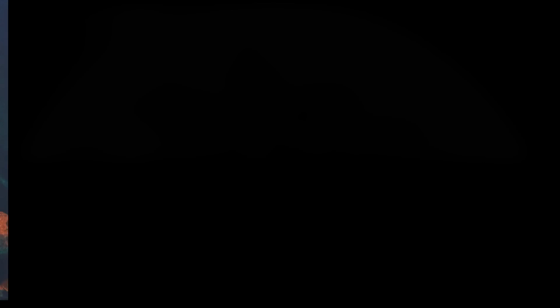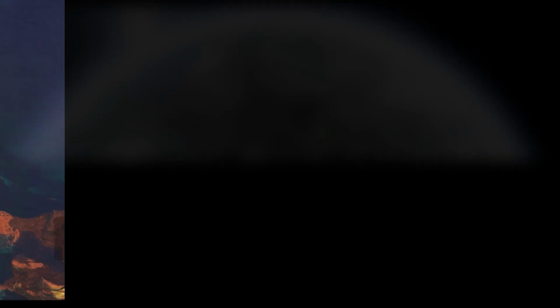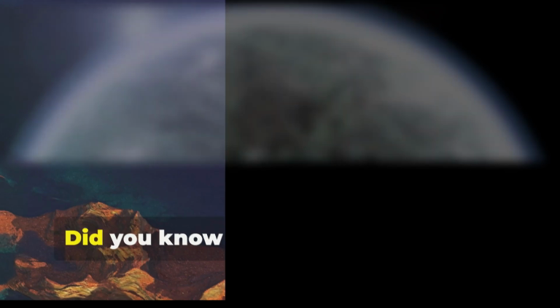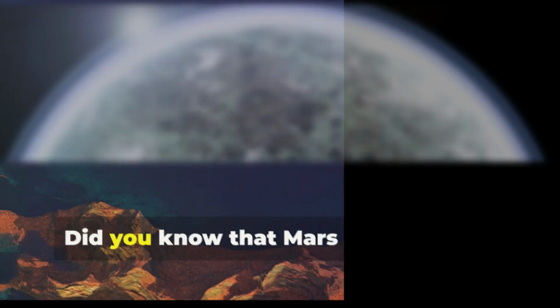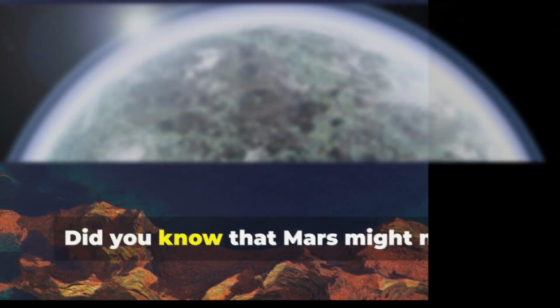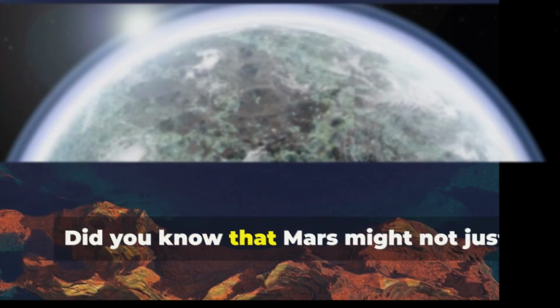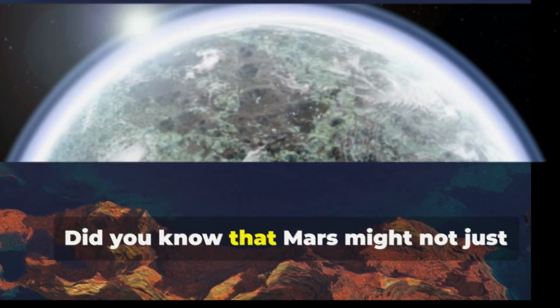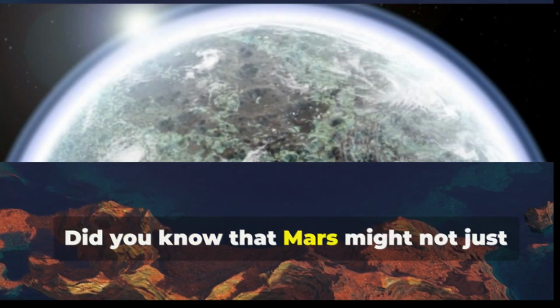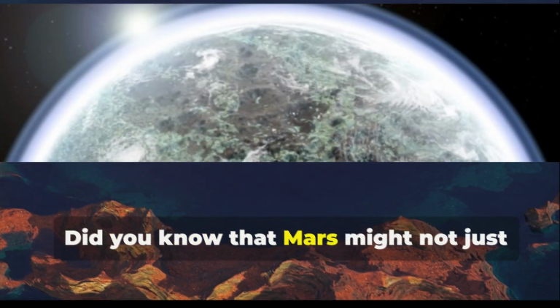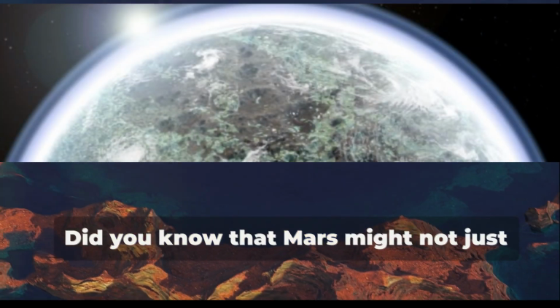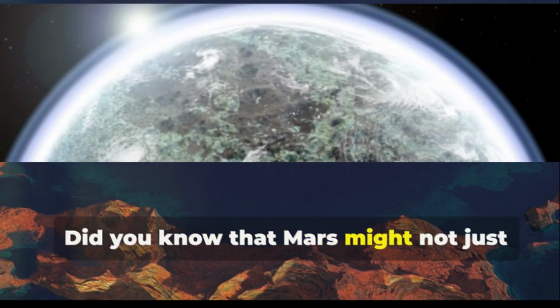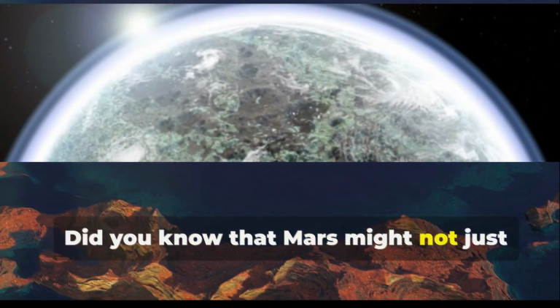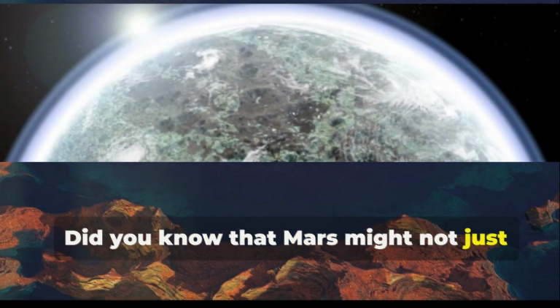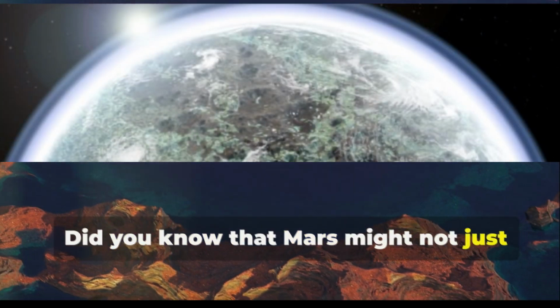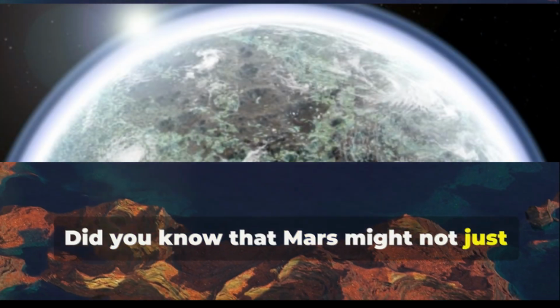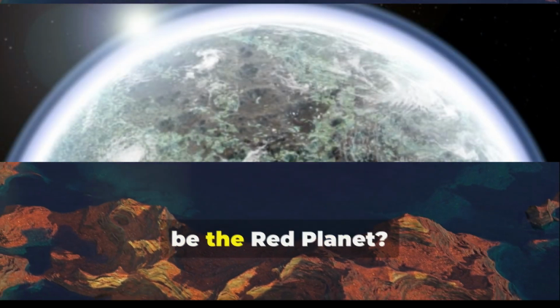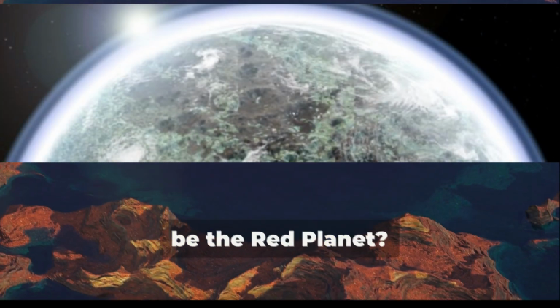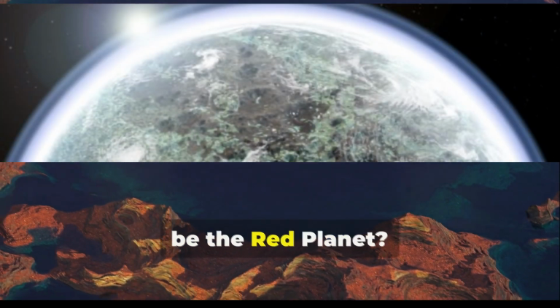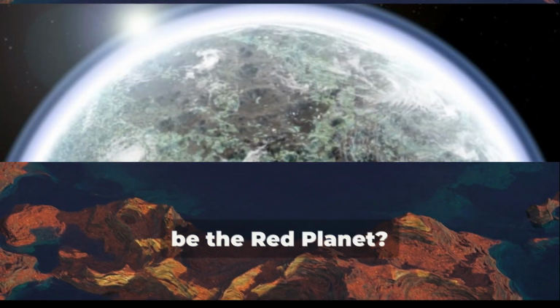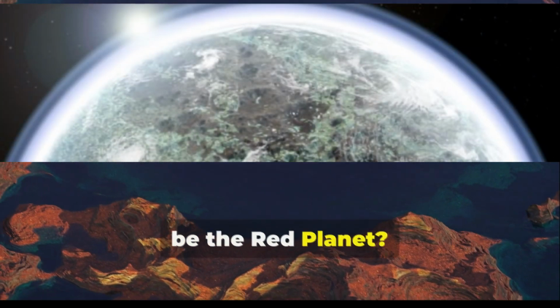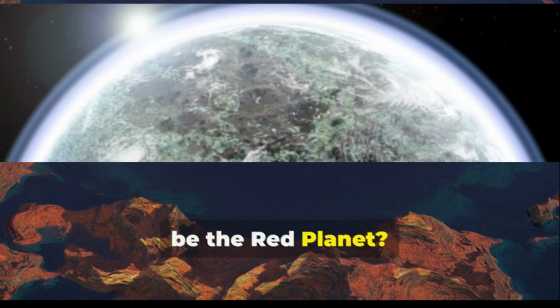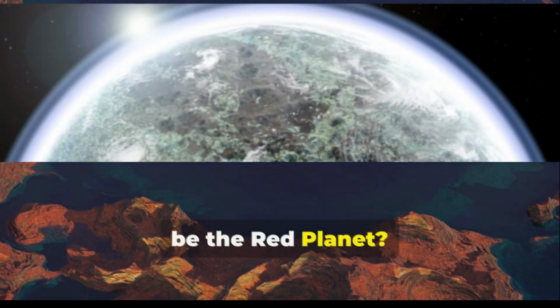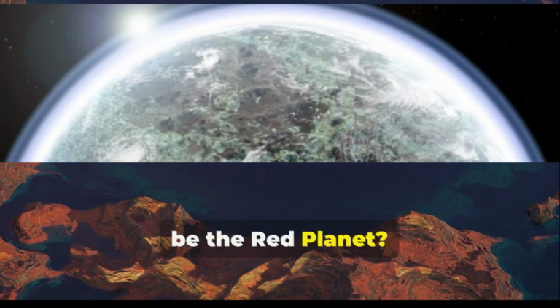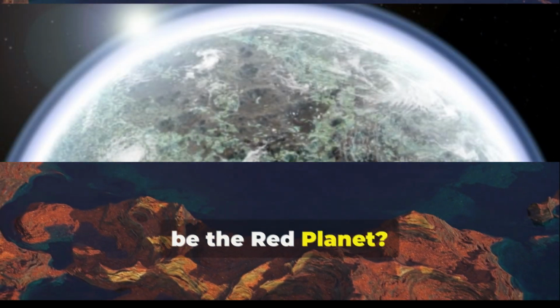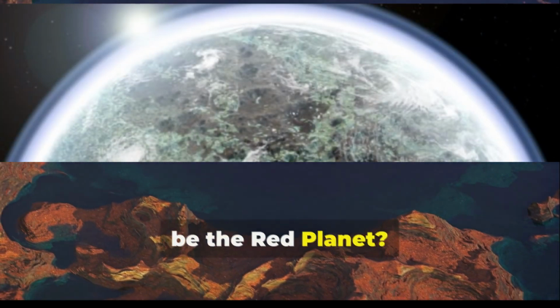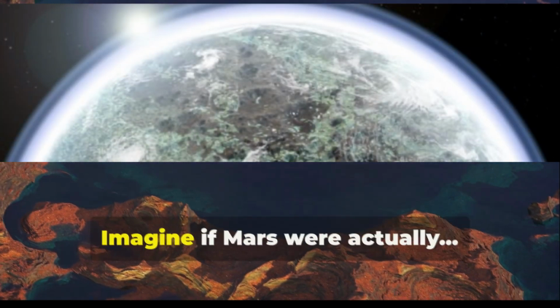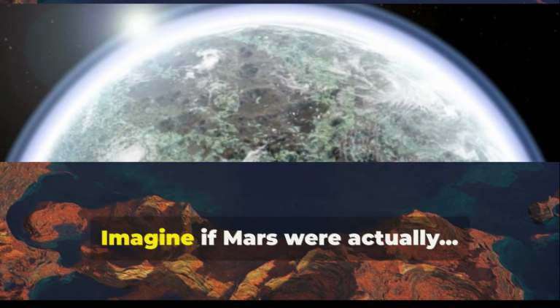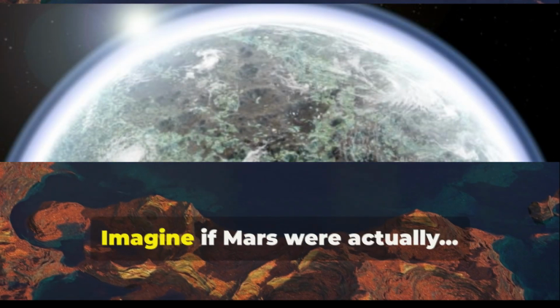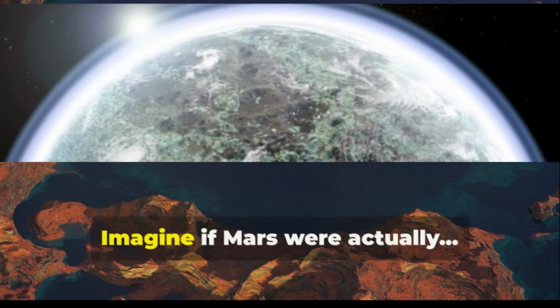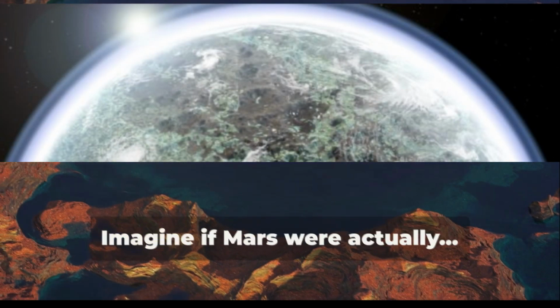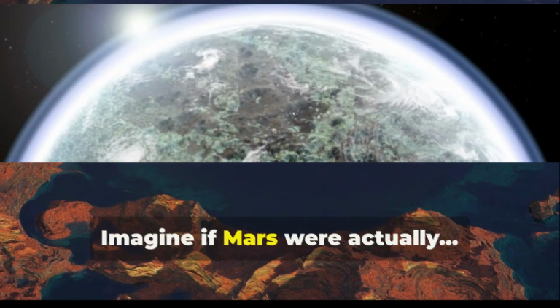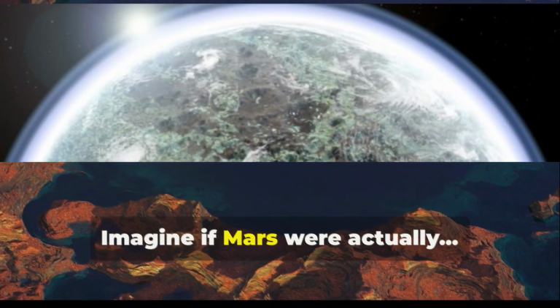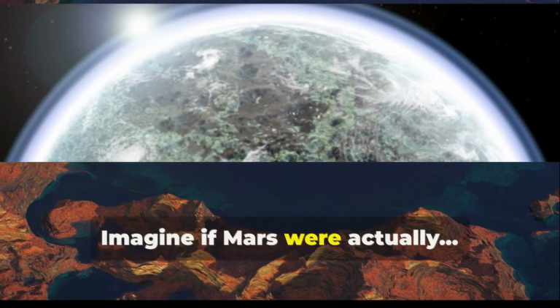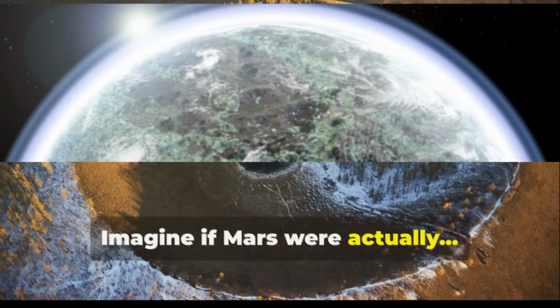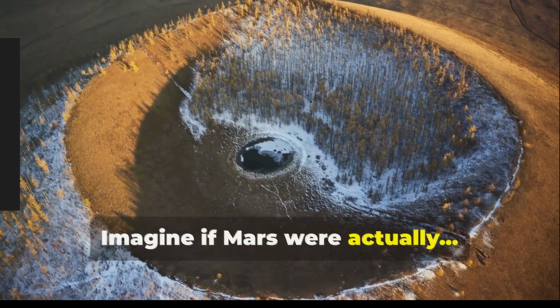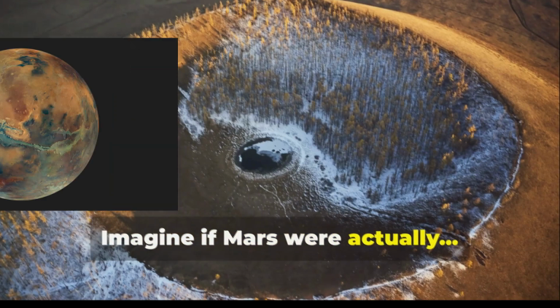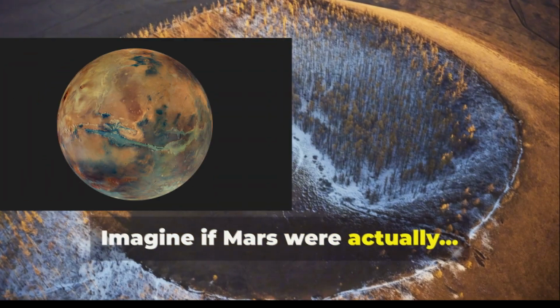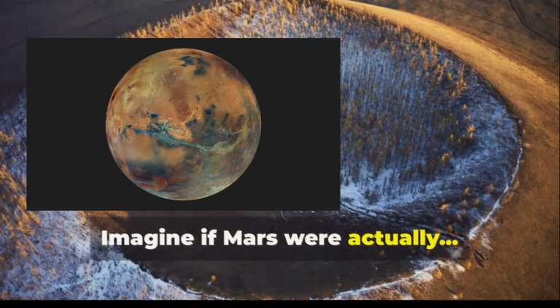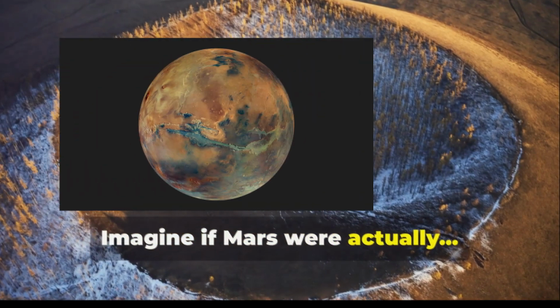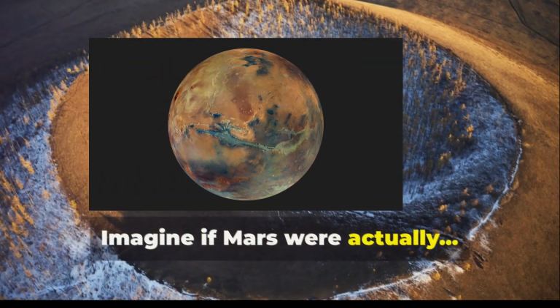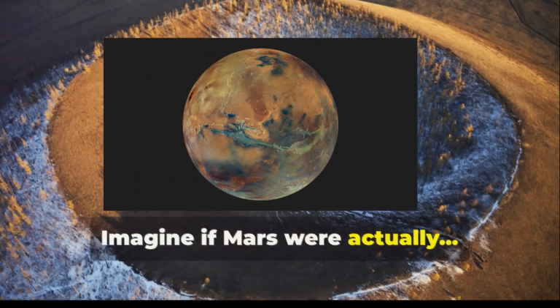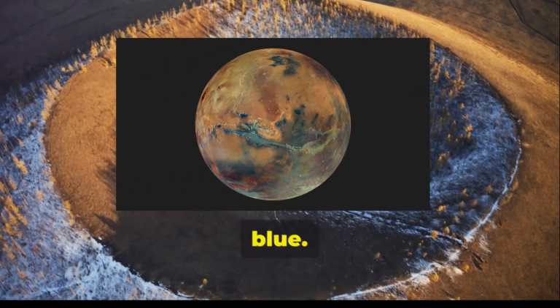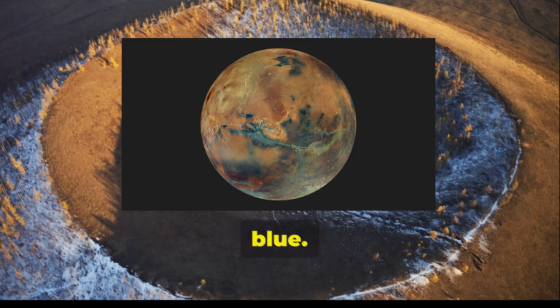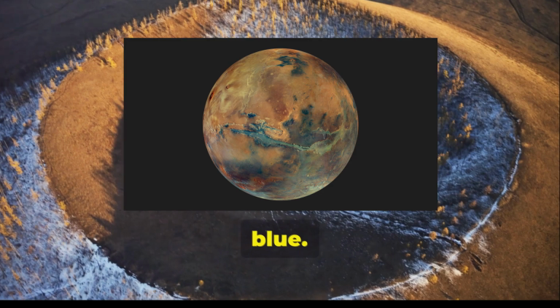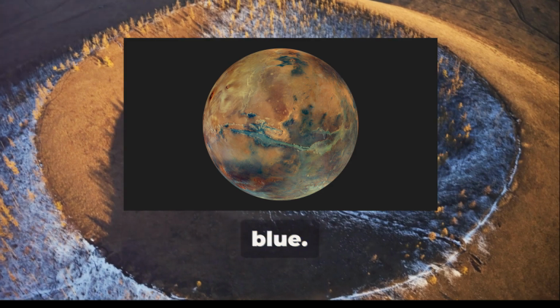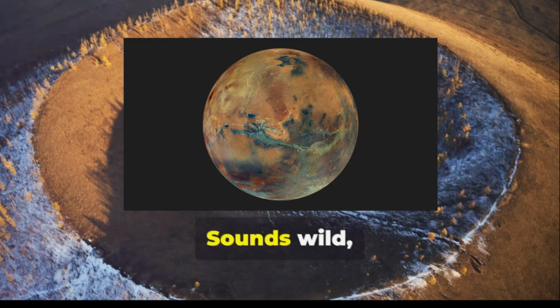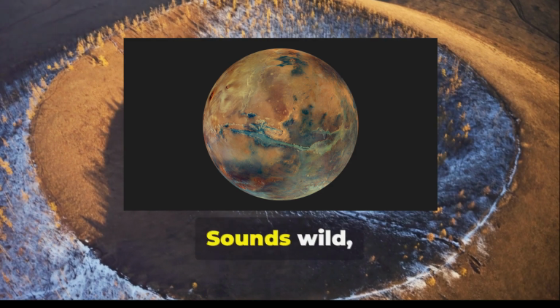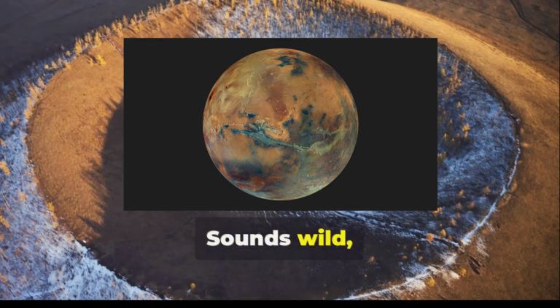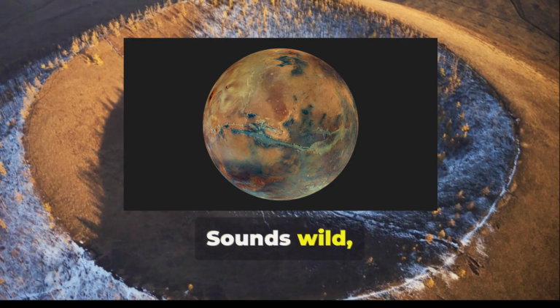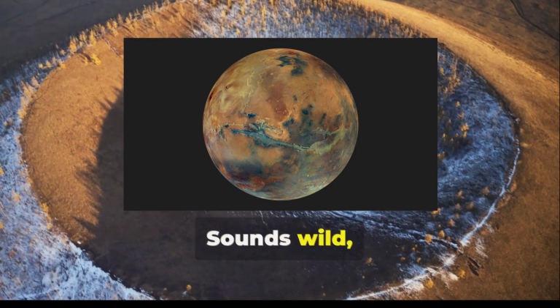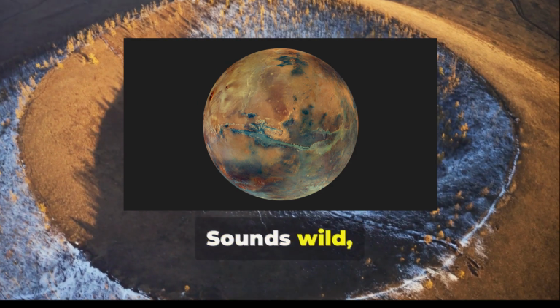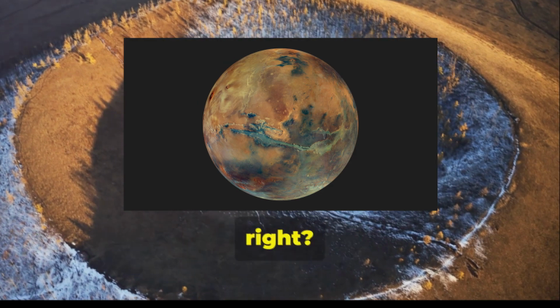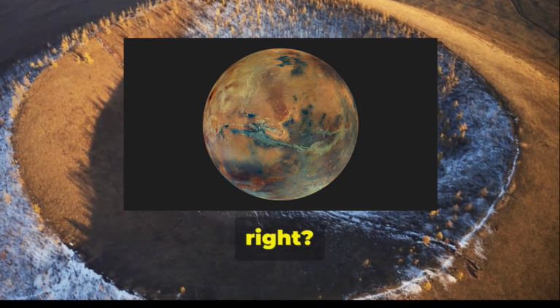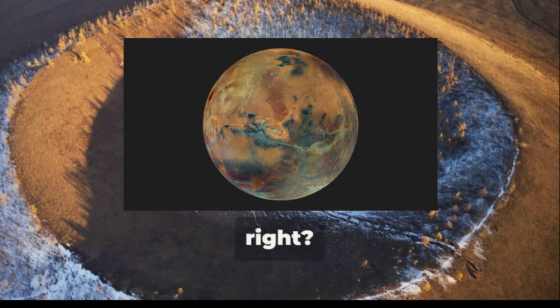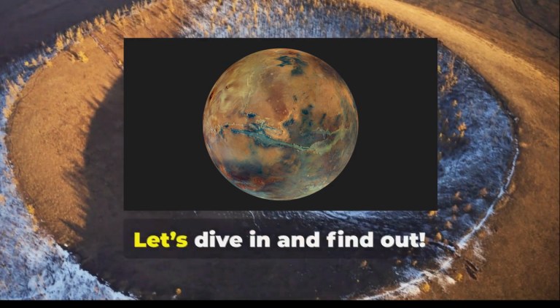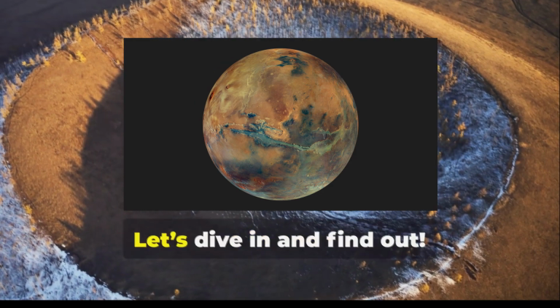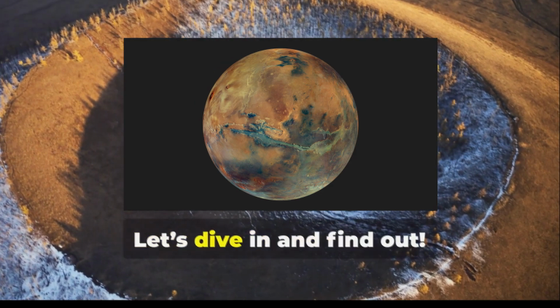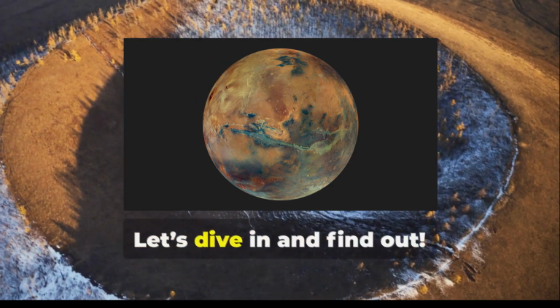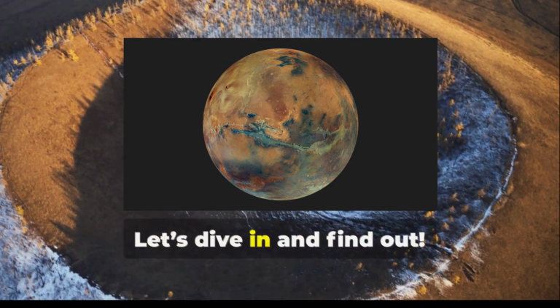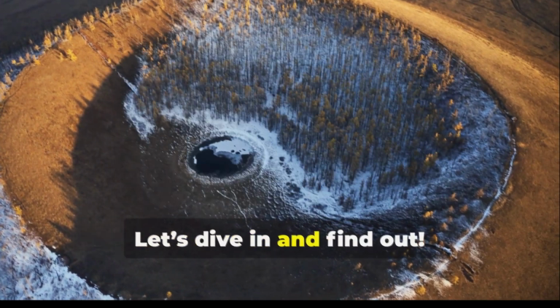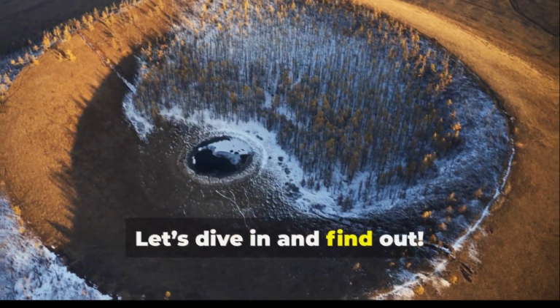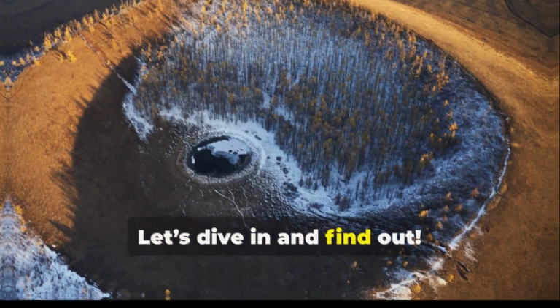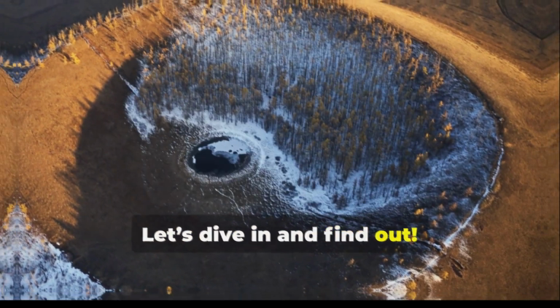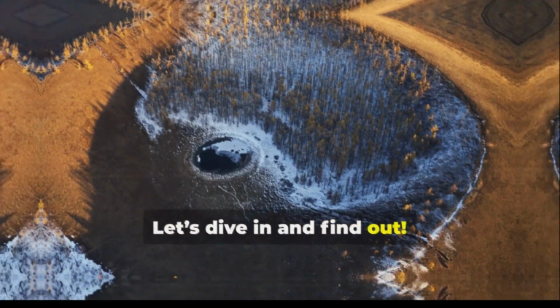Did you know that Mars might not just be the red planet? Imagine if Mars were actually blue. Sounds wild, right? Let's dive in and find out.